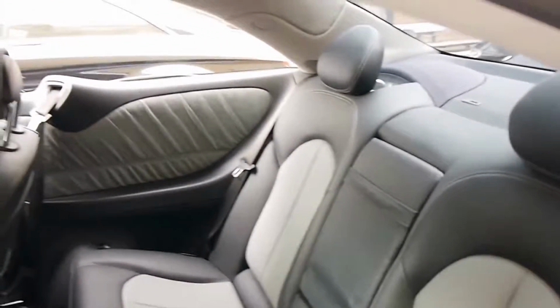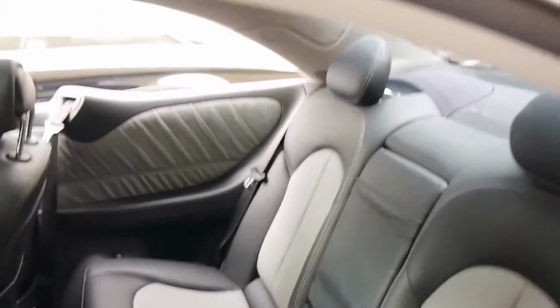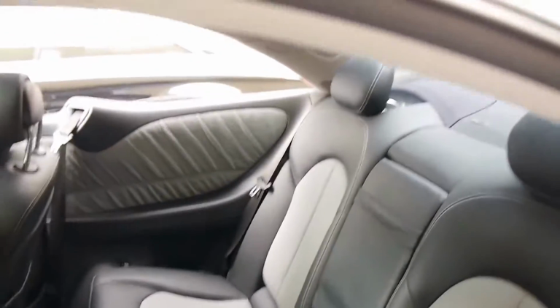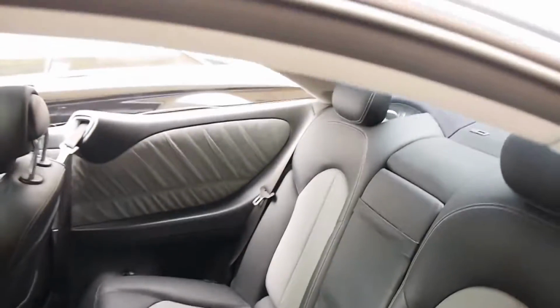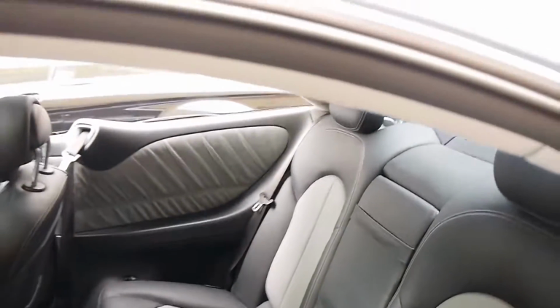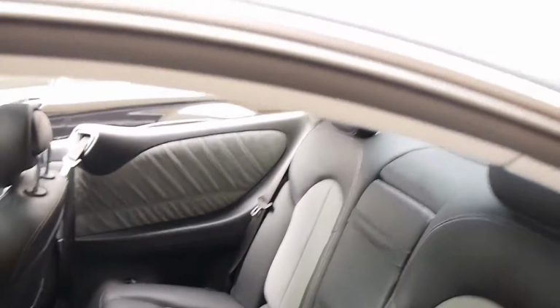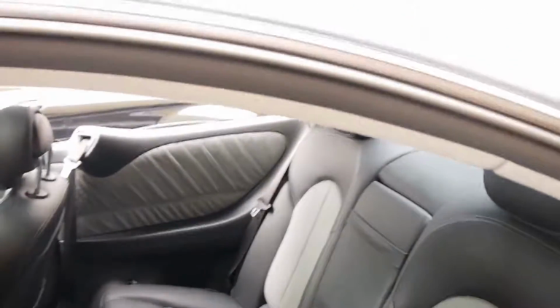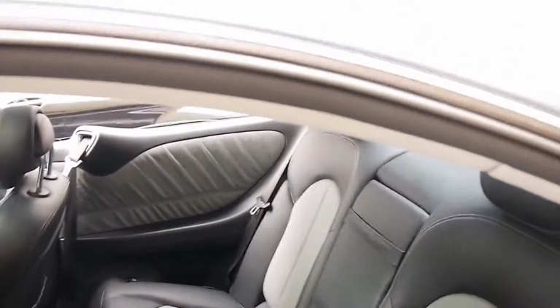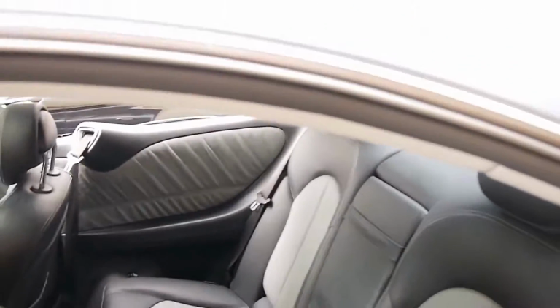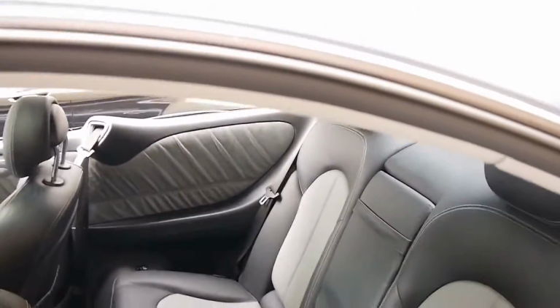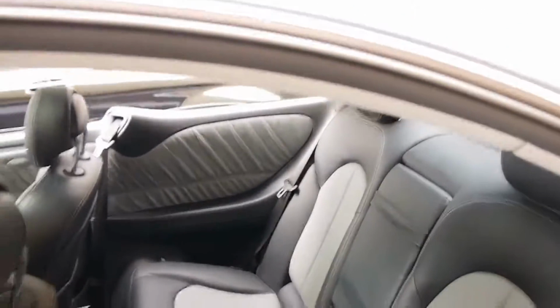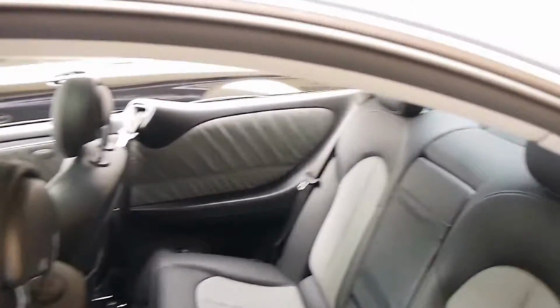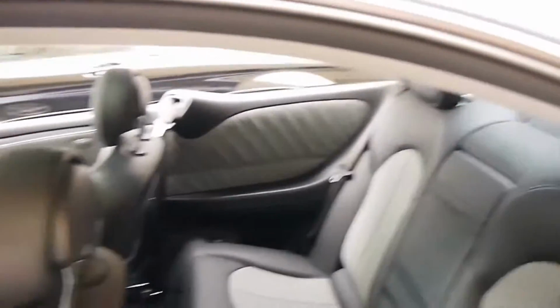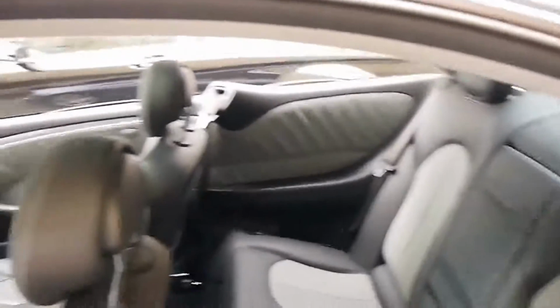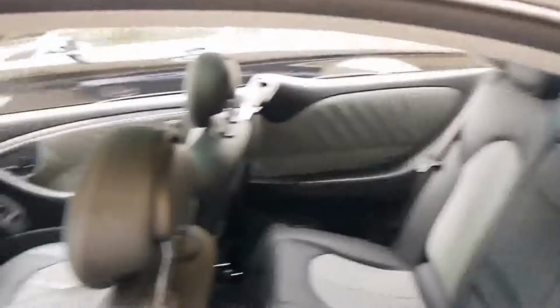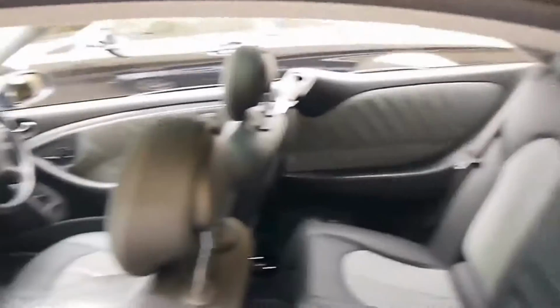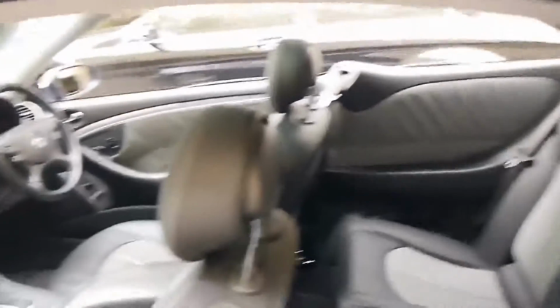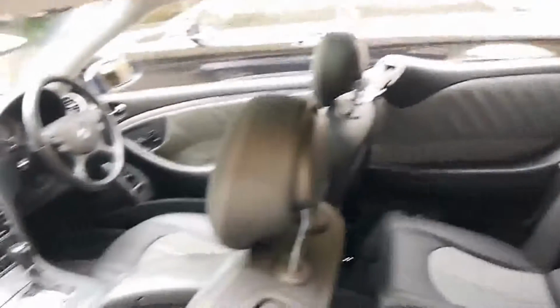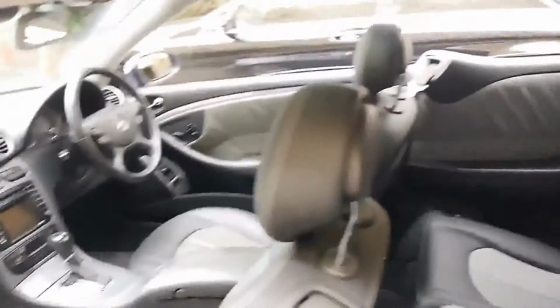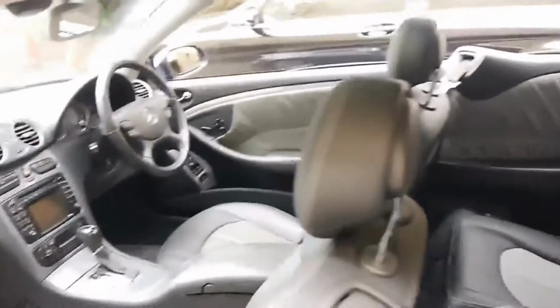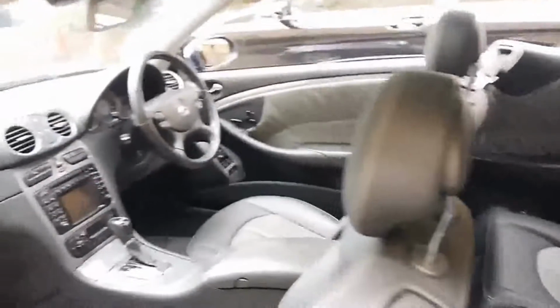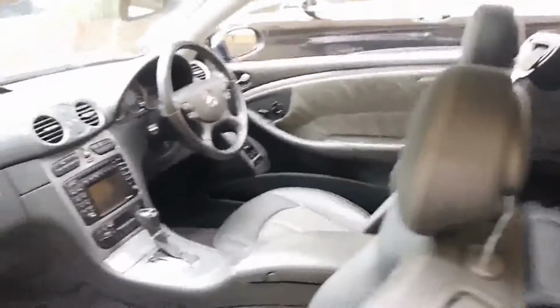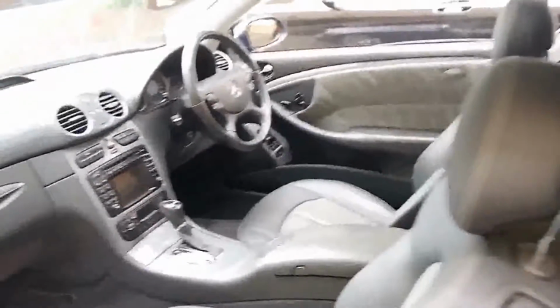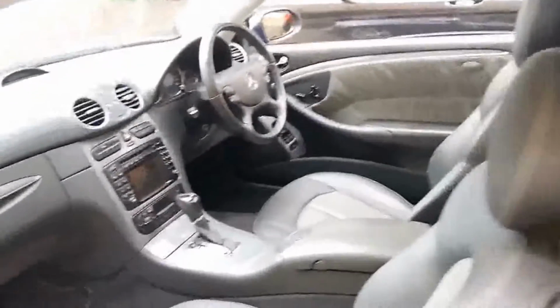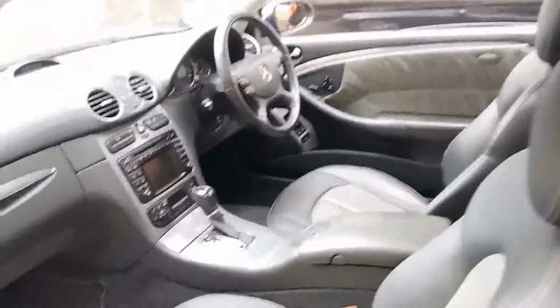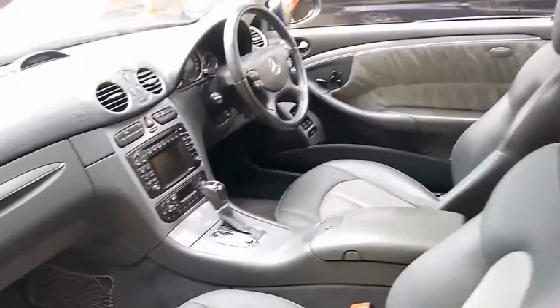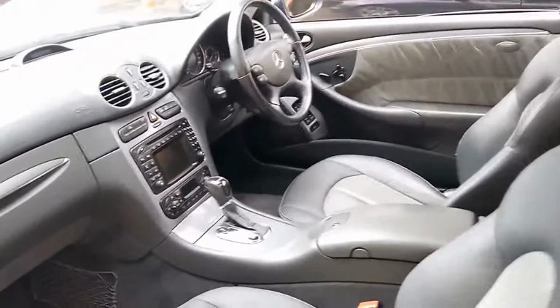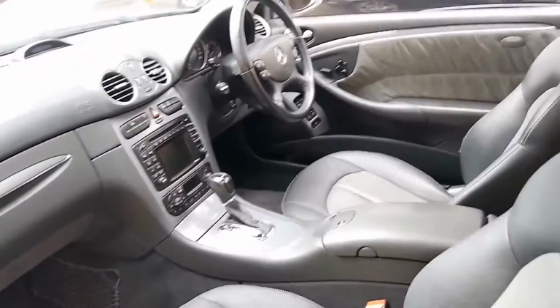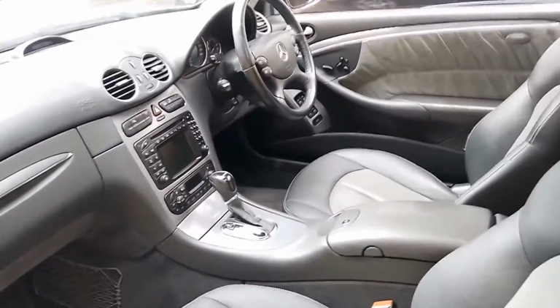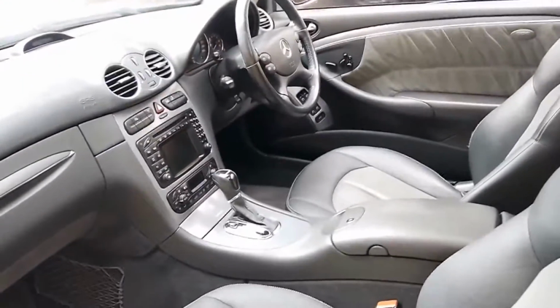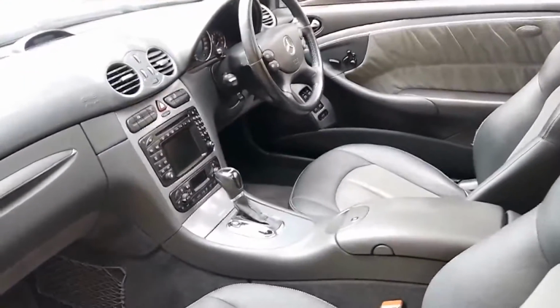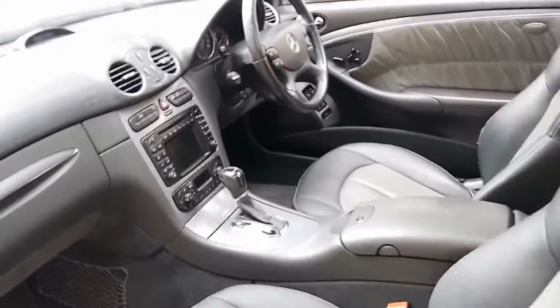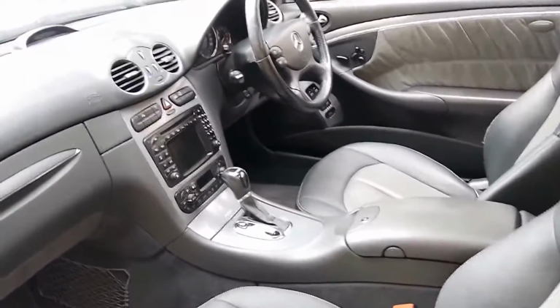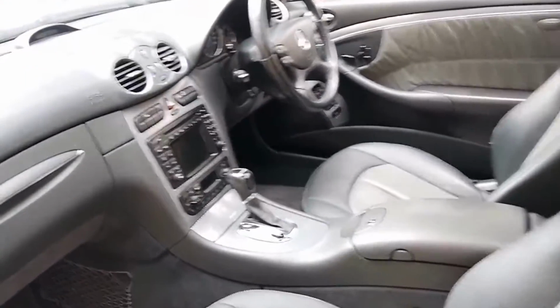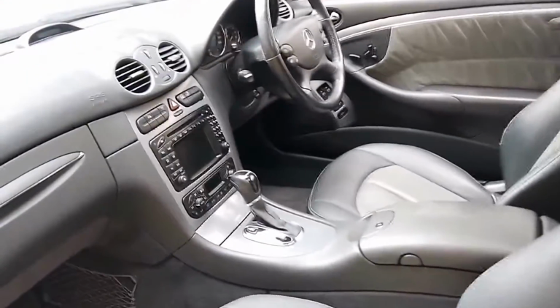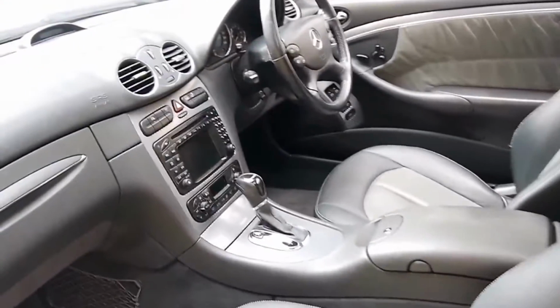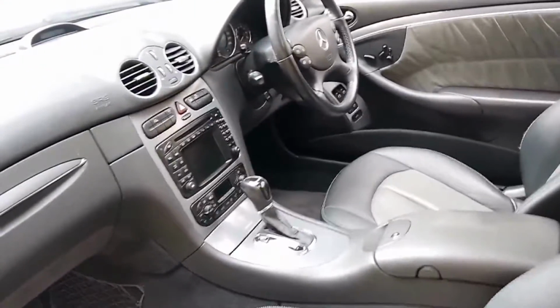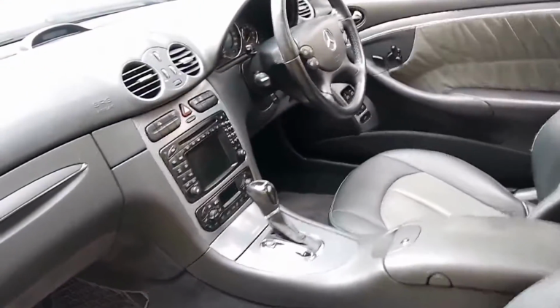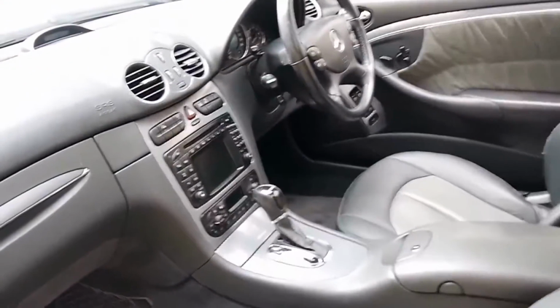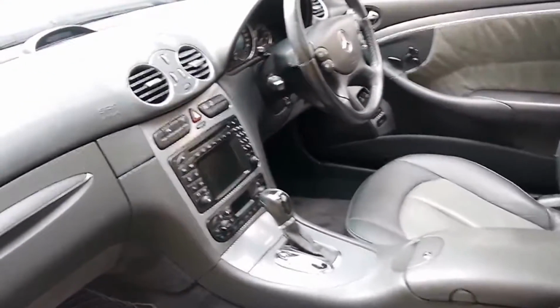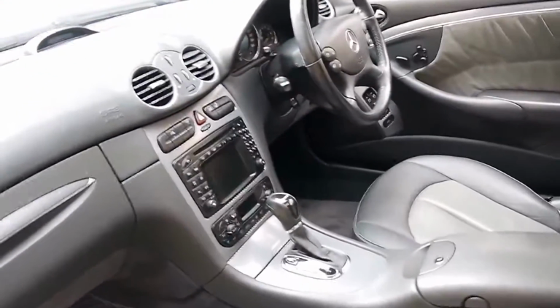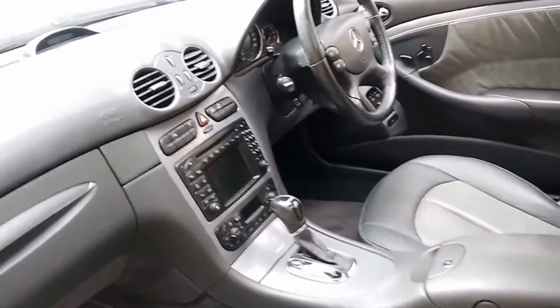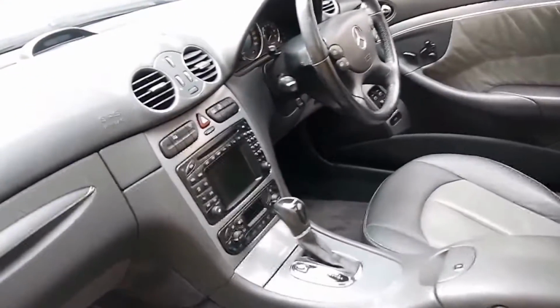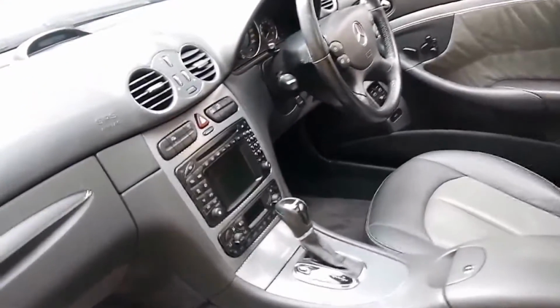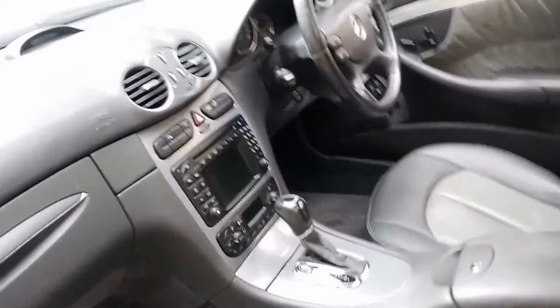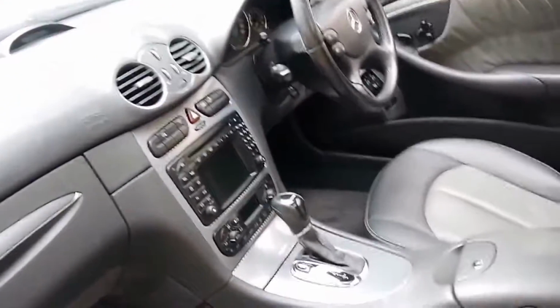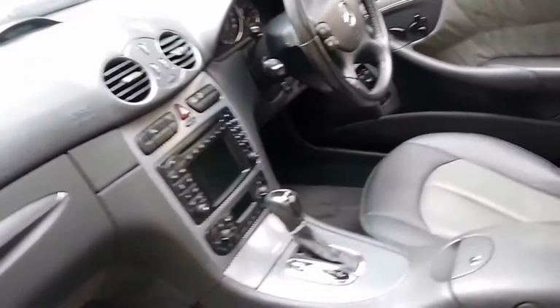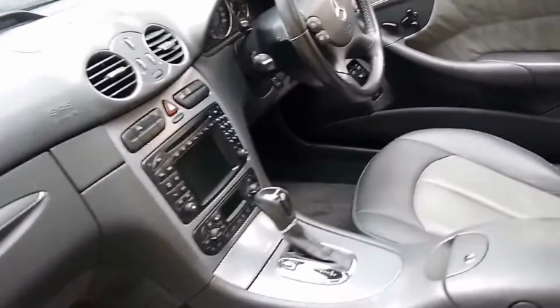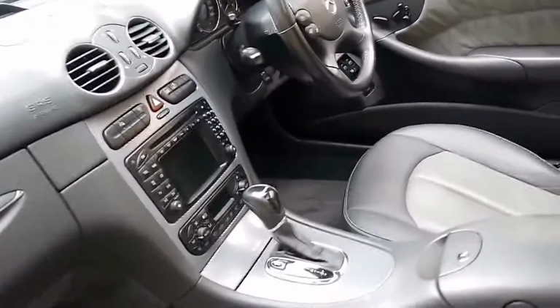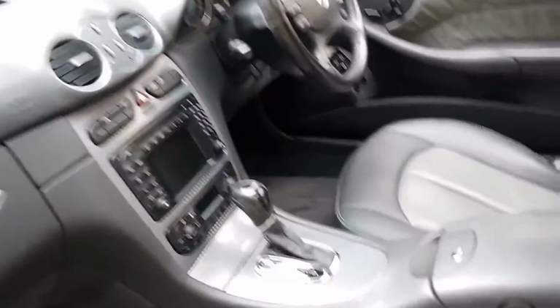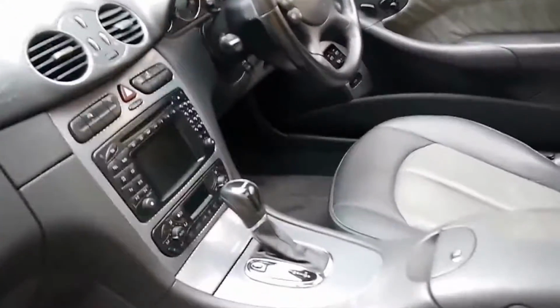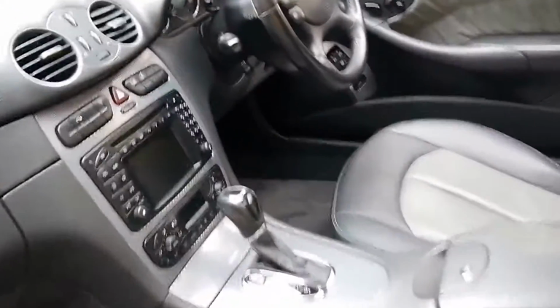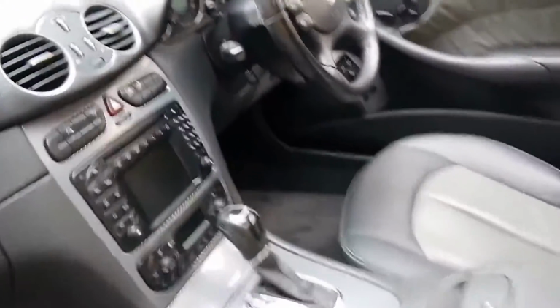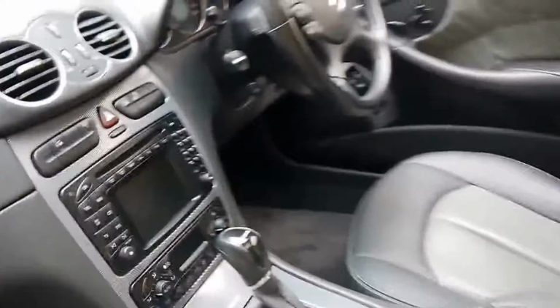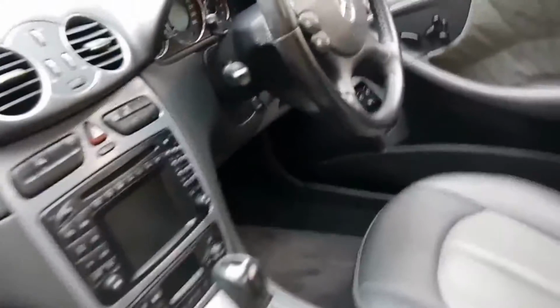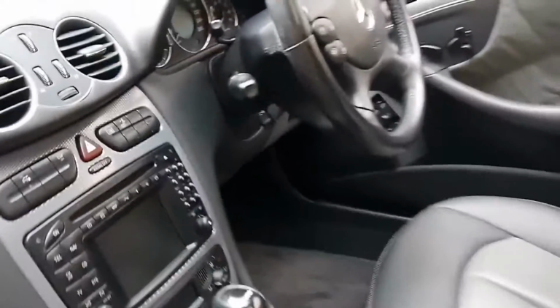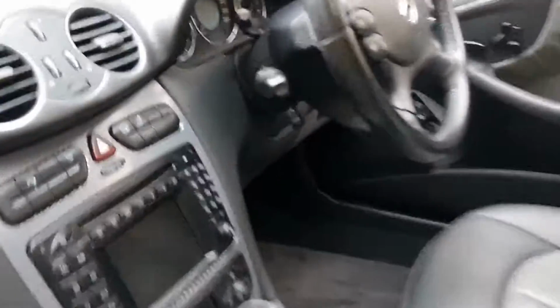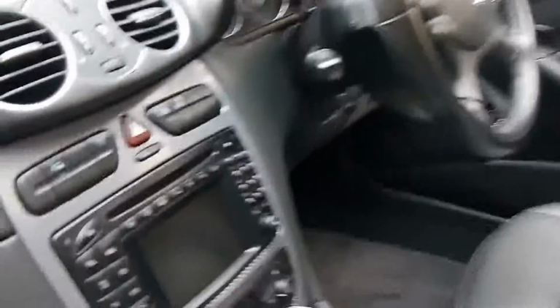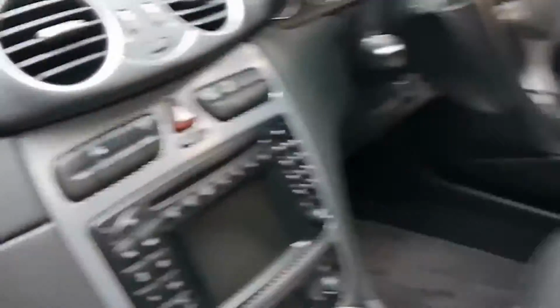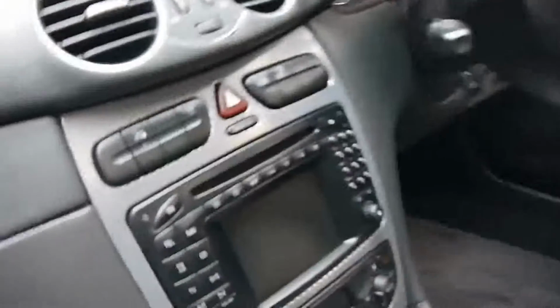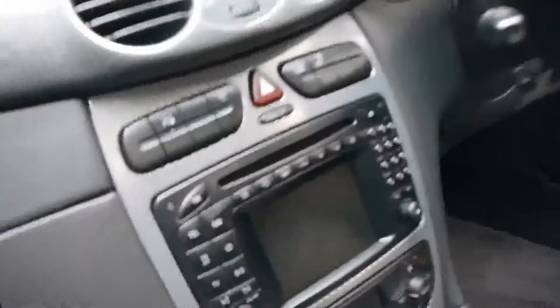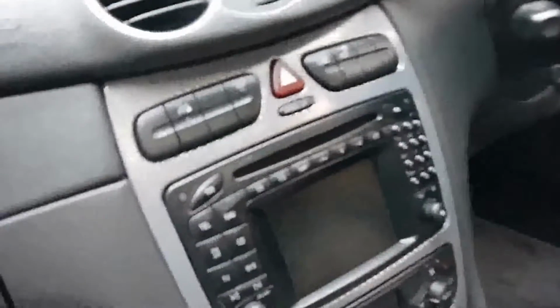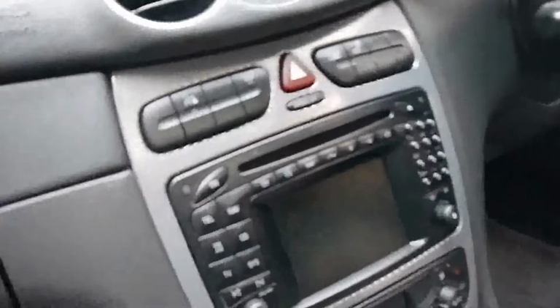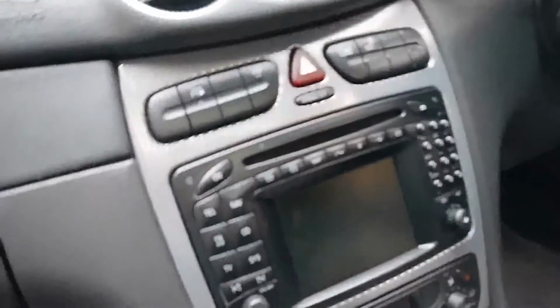The Avantgarde also came with this very nice chrome looking trim. This car has the original Mercedes-Benz mats.